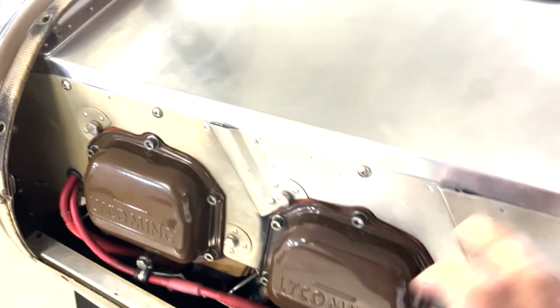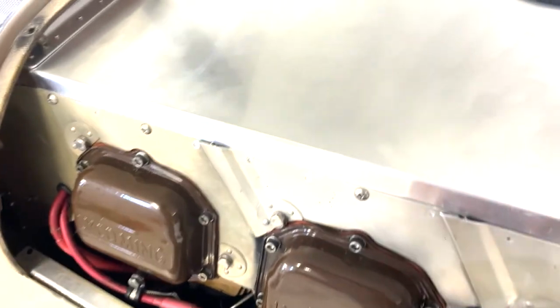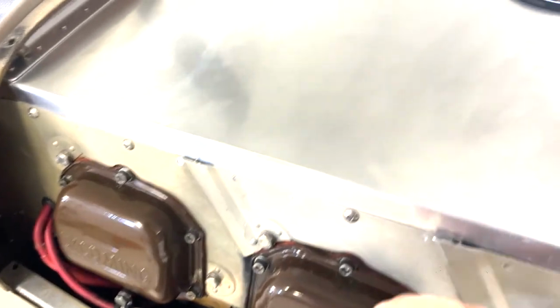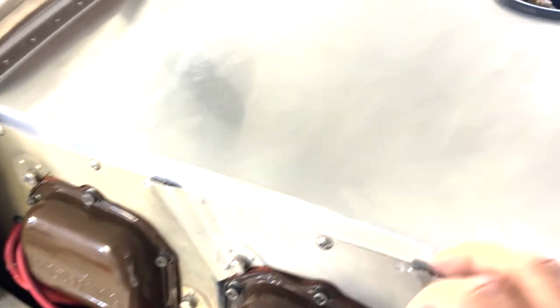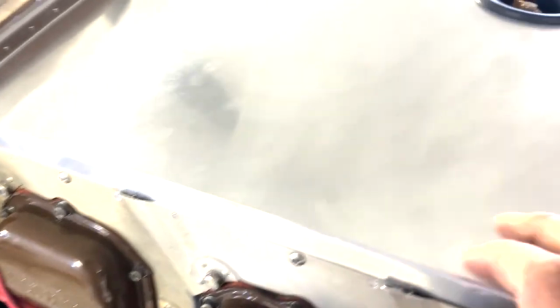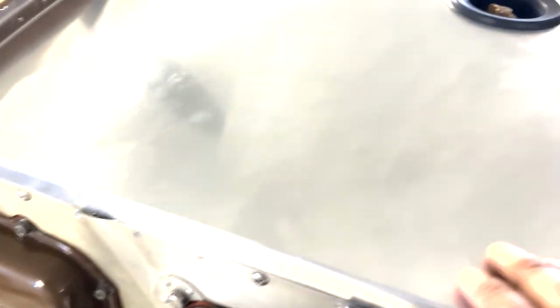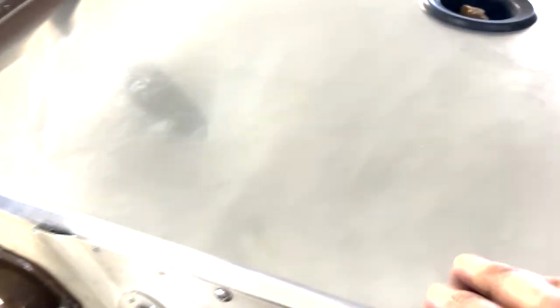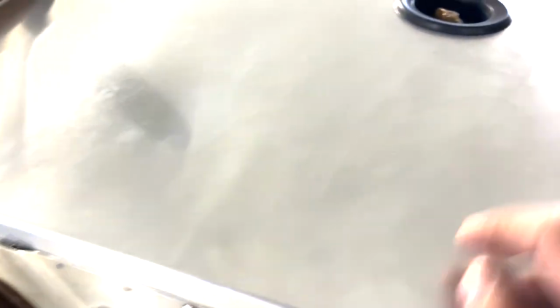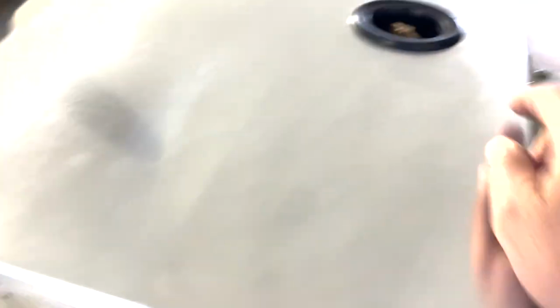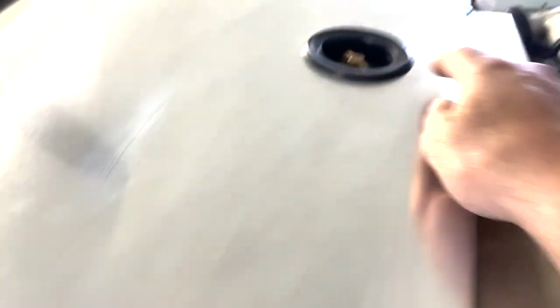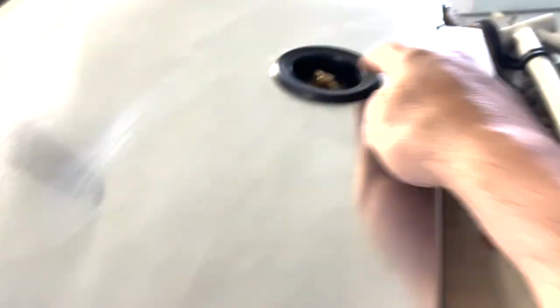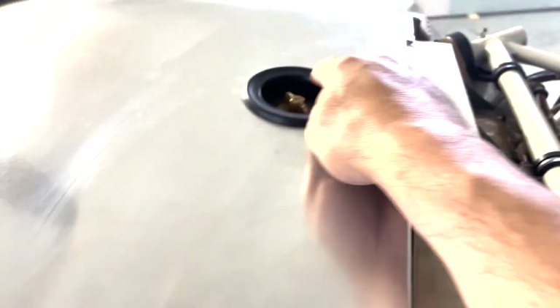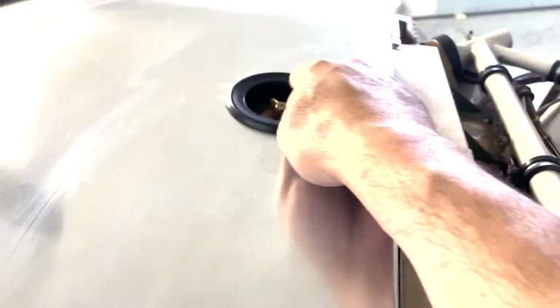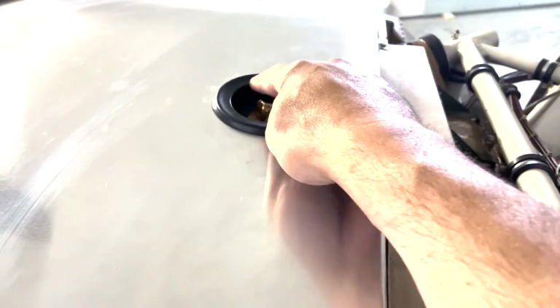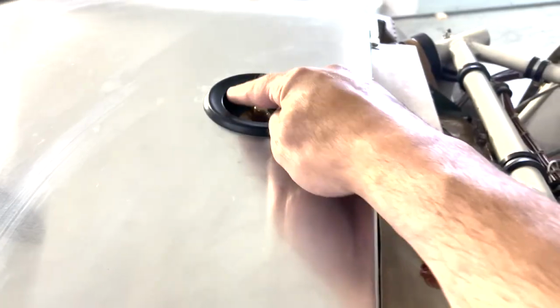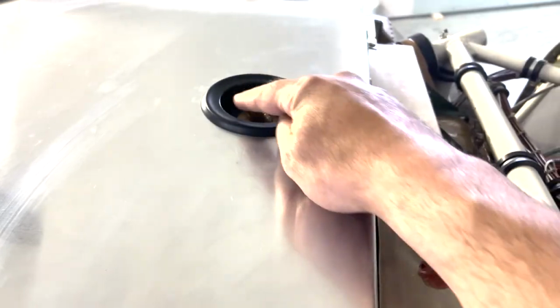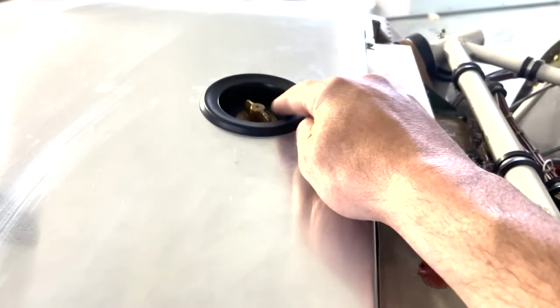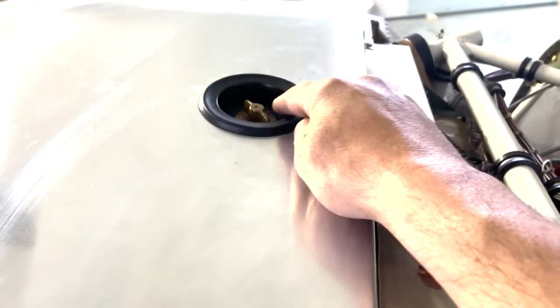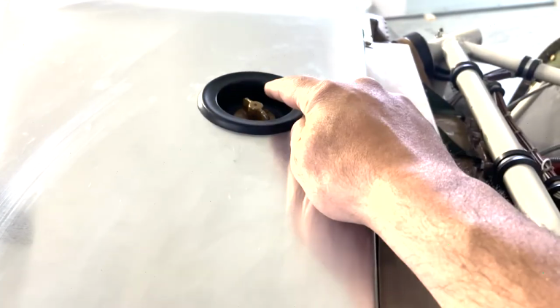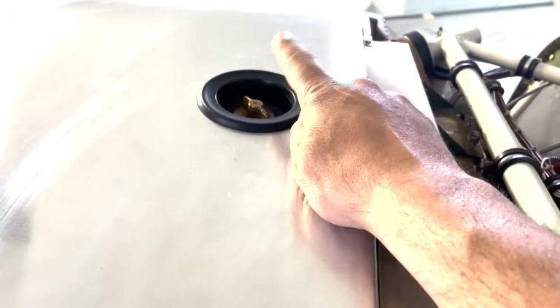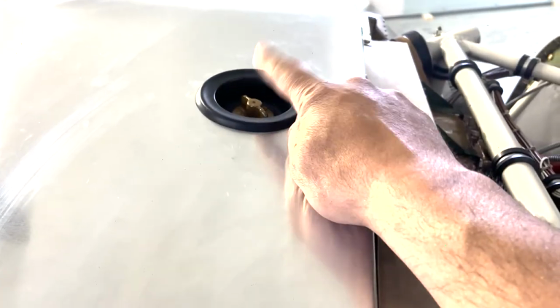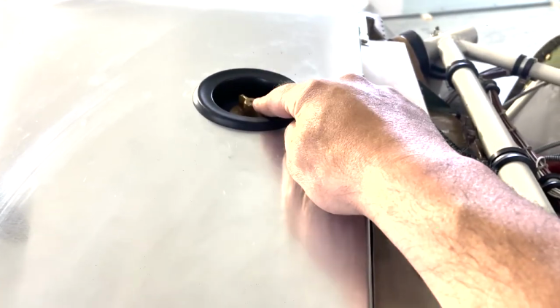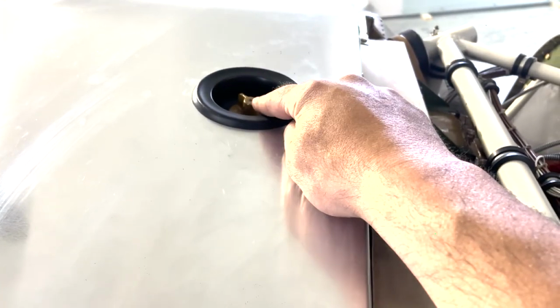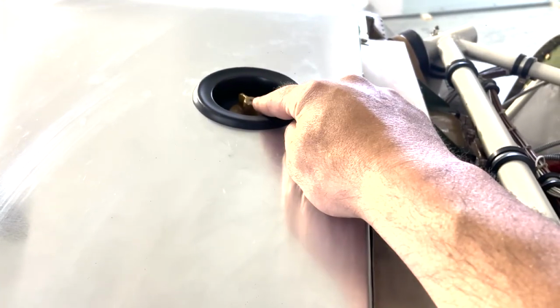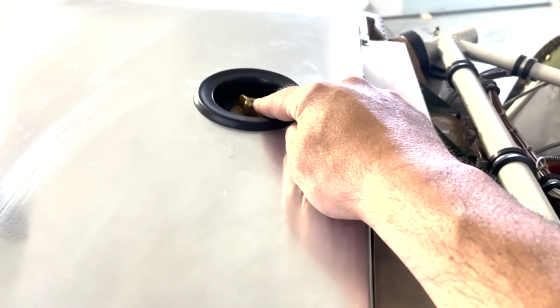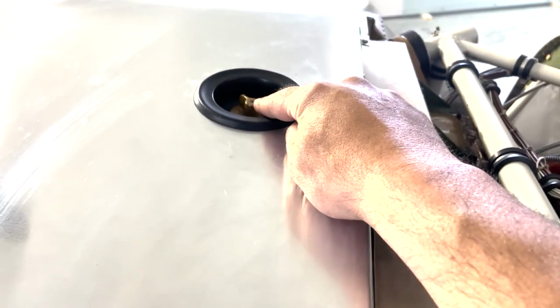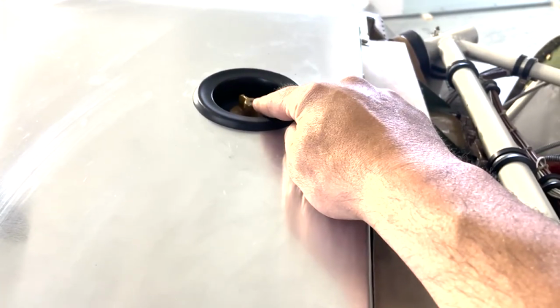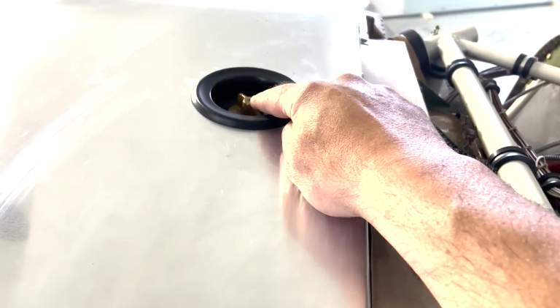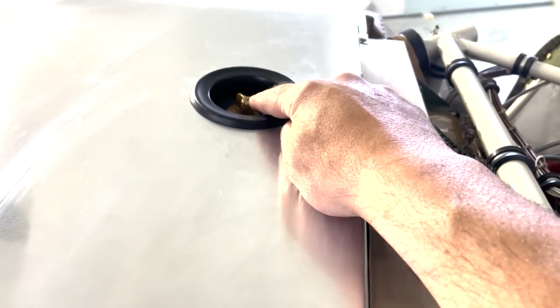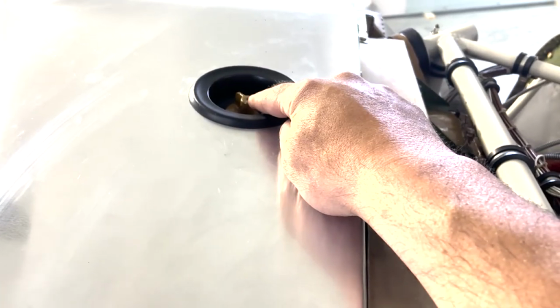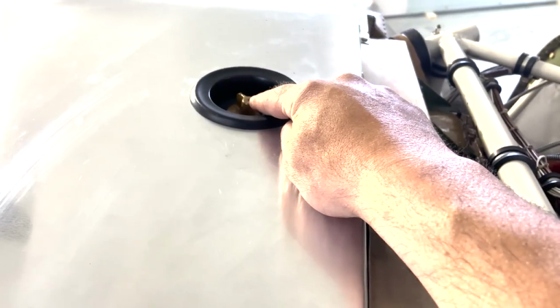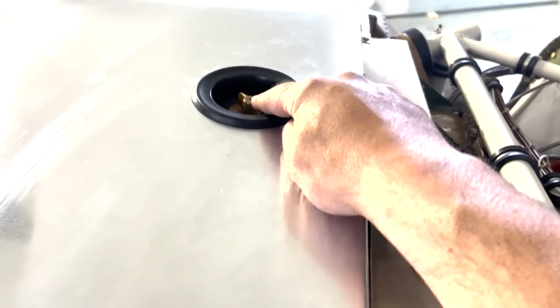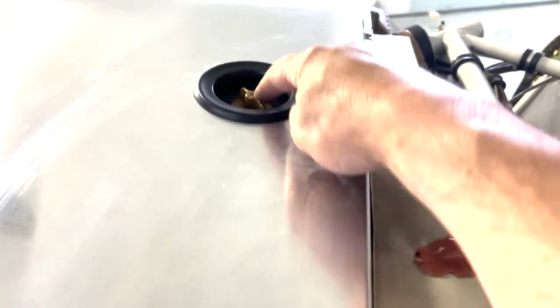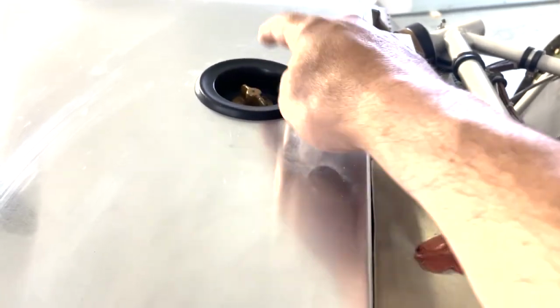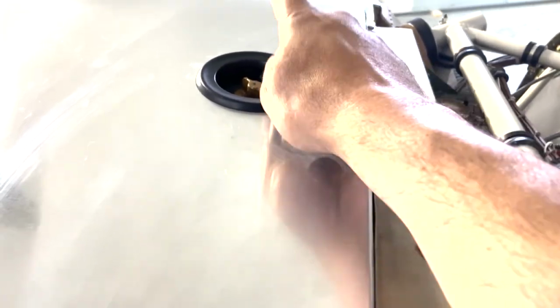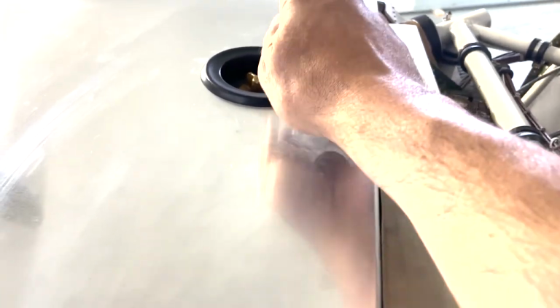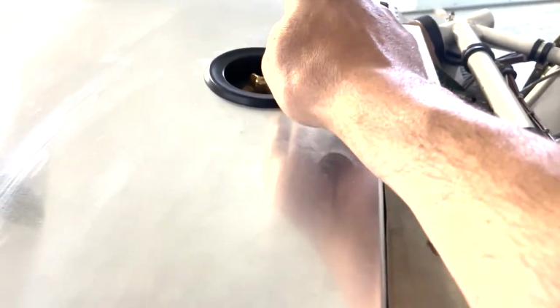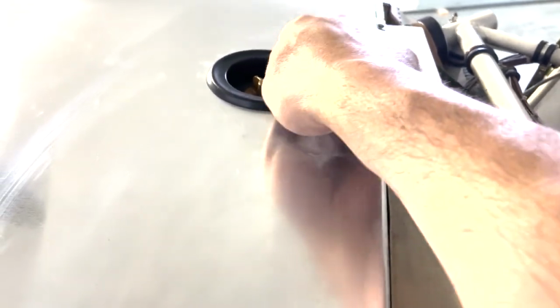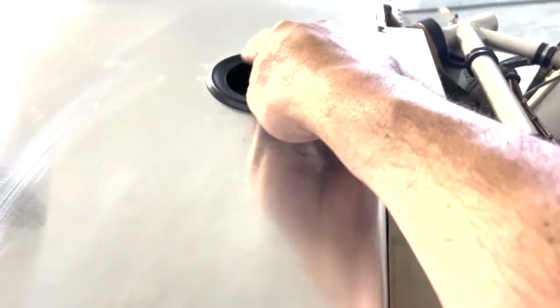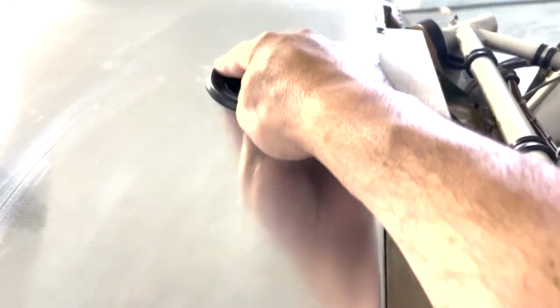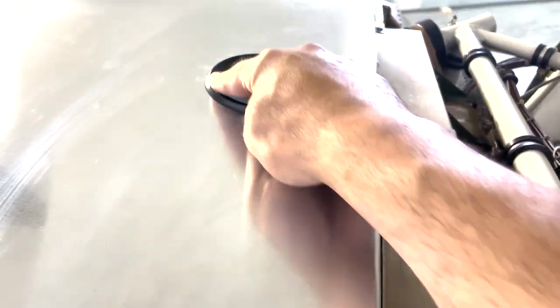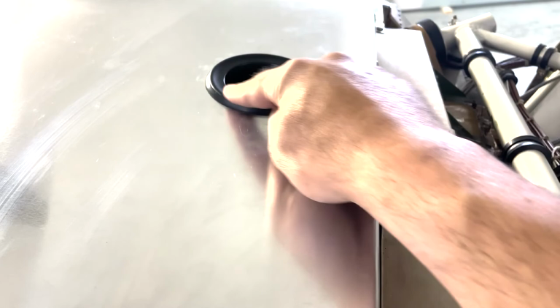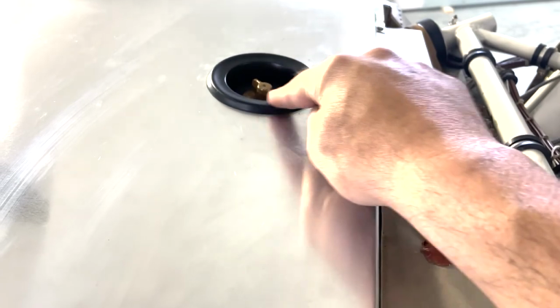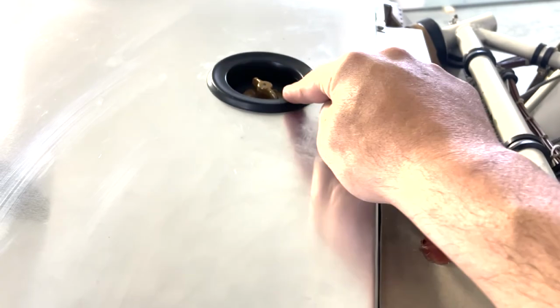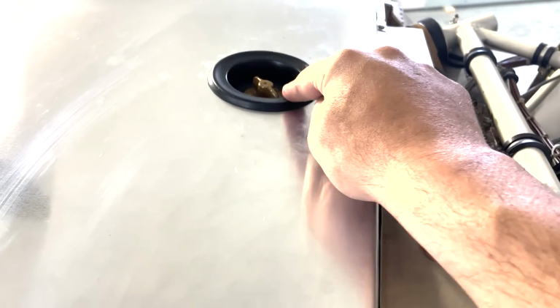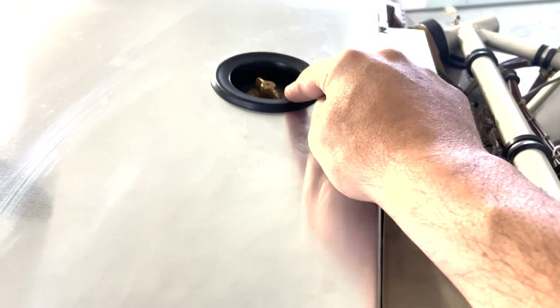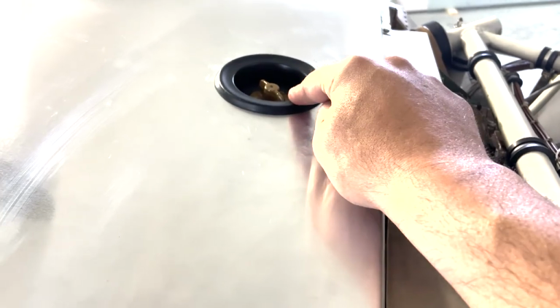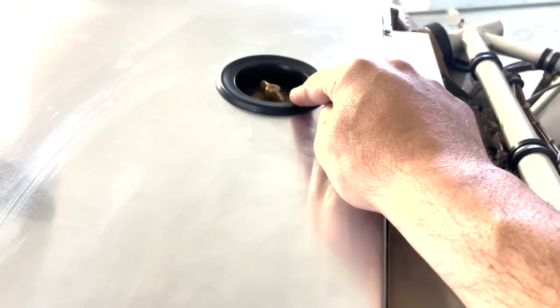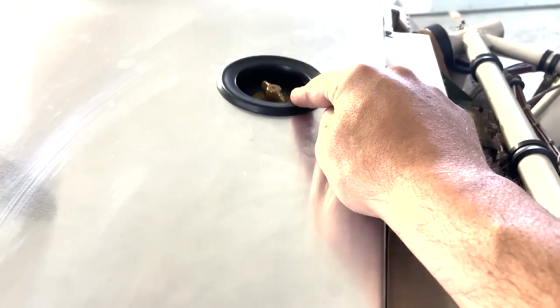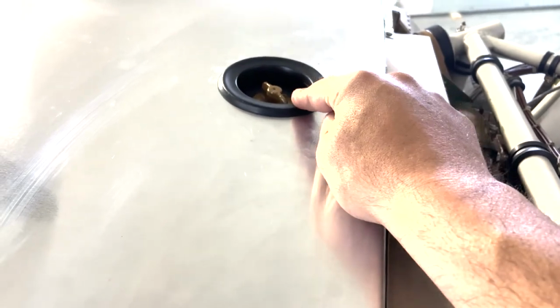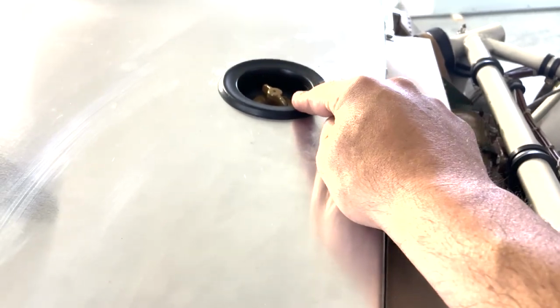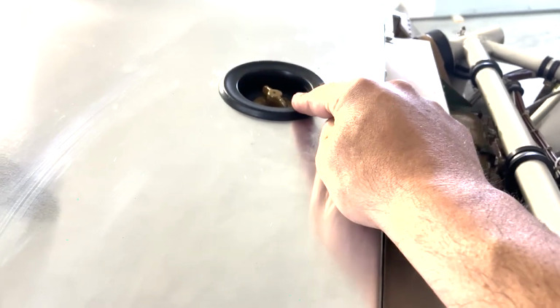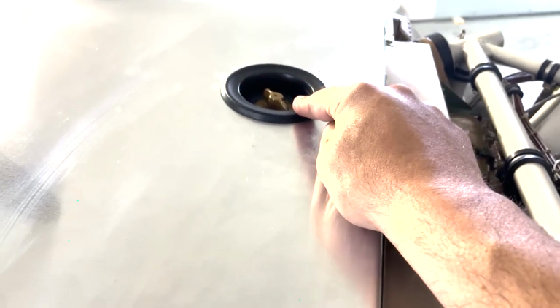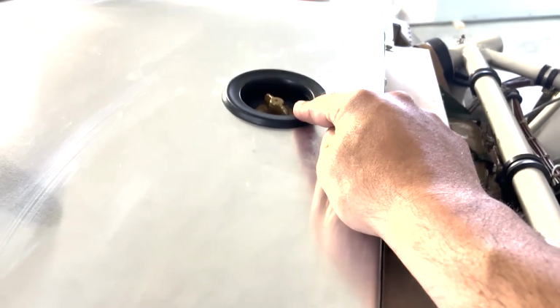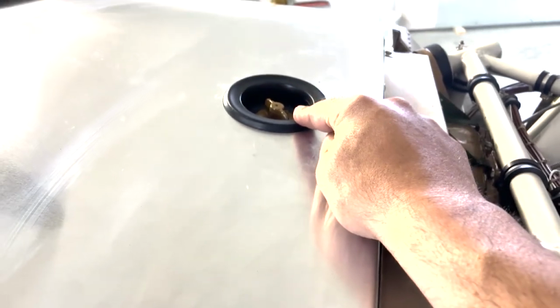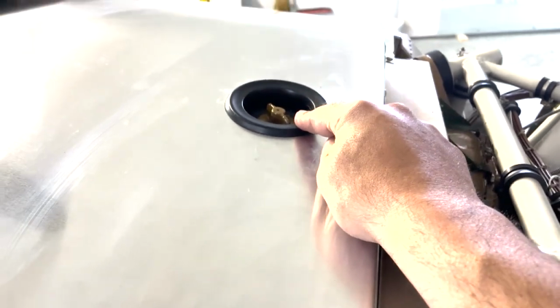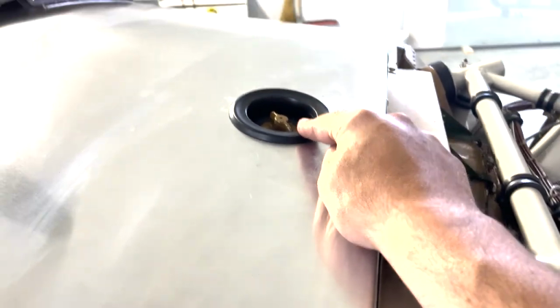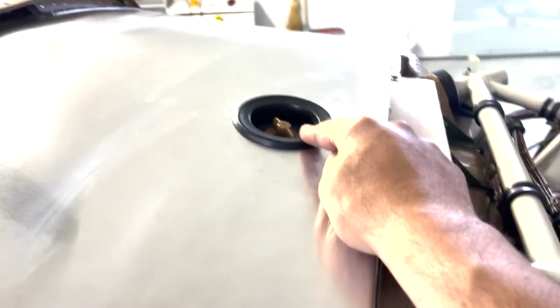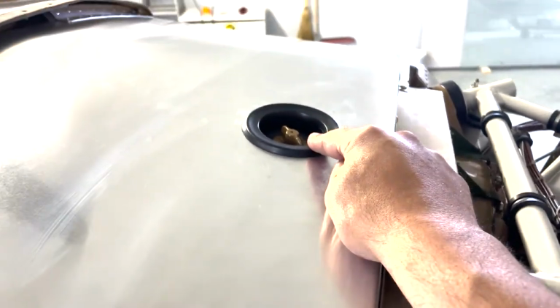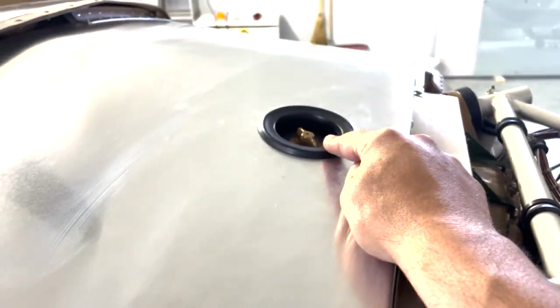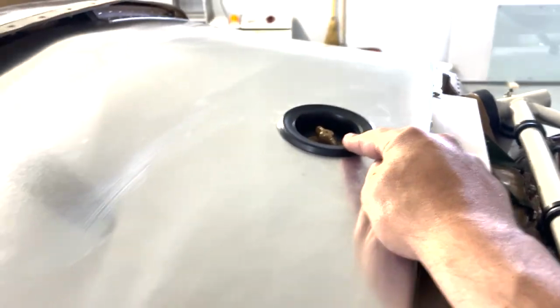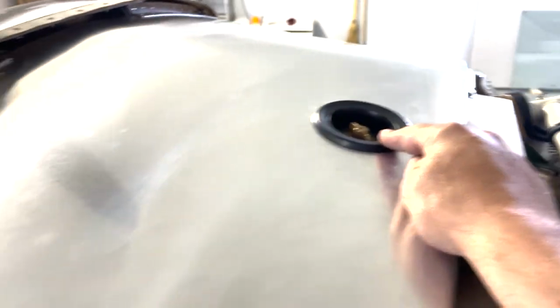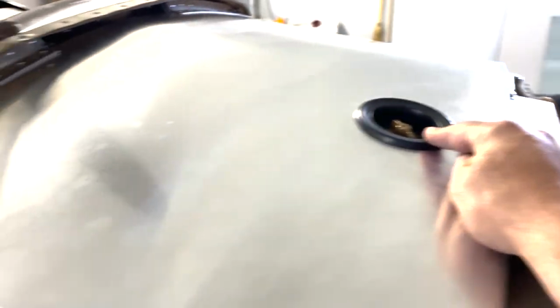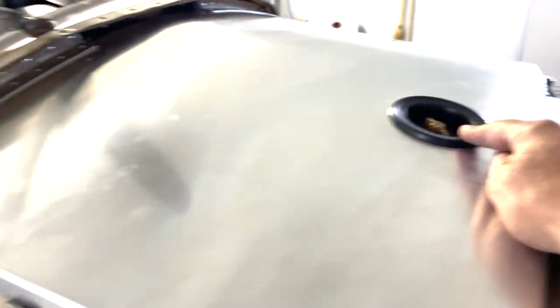From there, marked out where the oil fill goes, cut a hole, and put in this little firewall grommet.